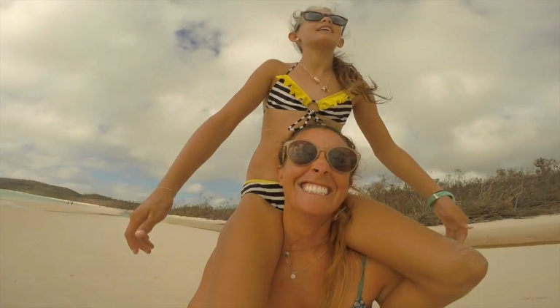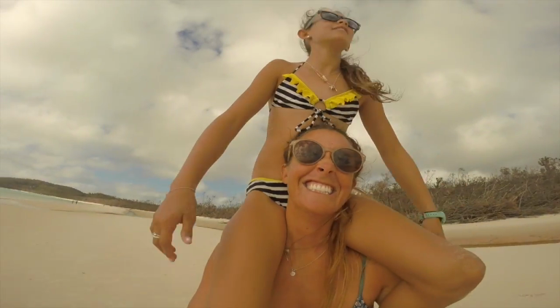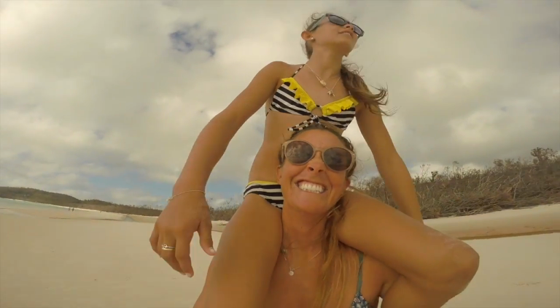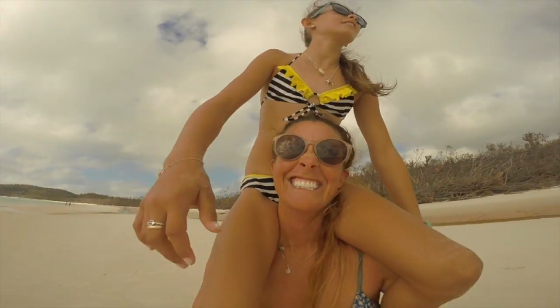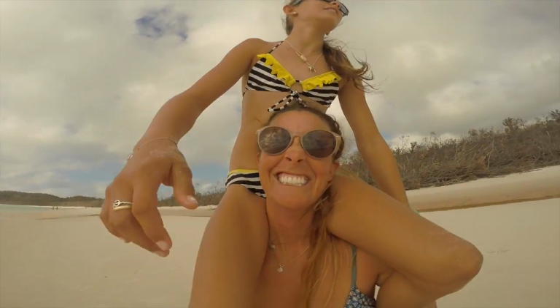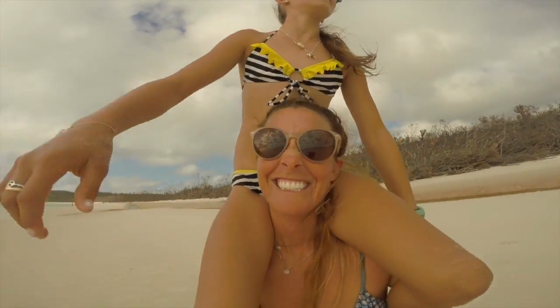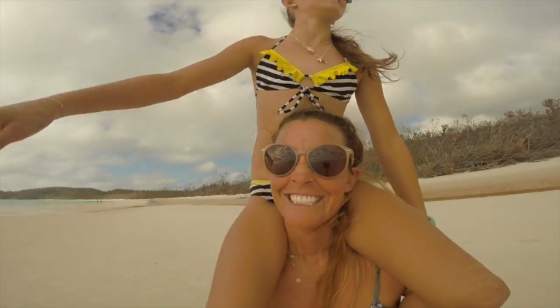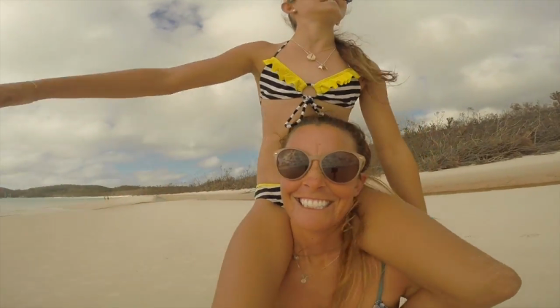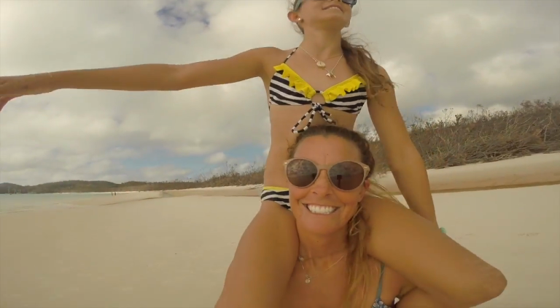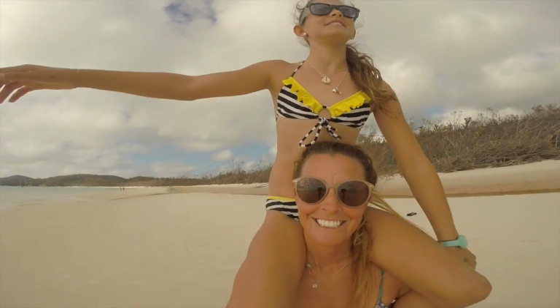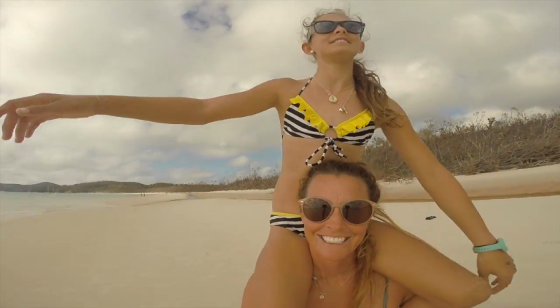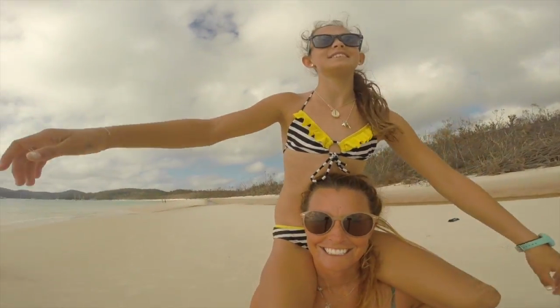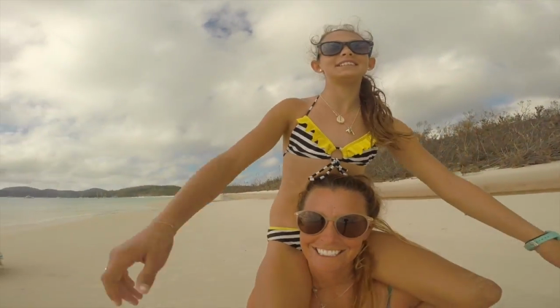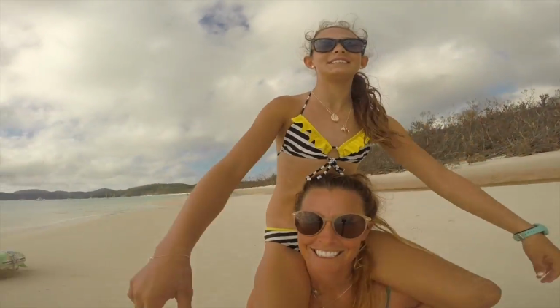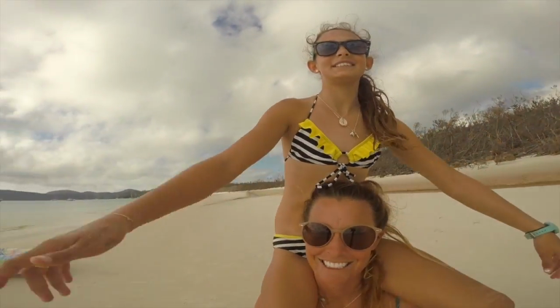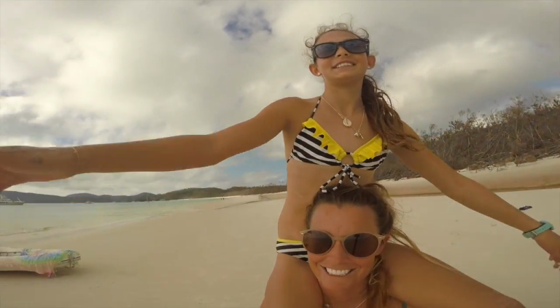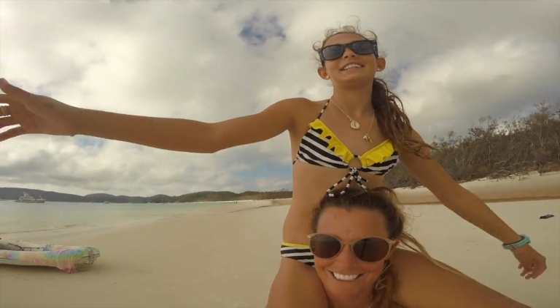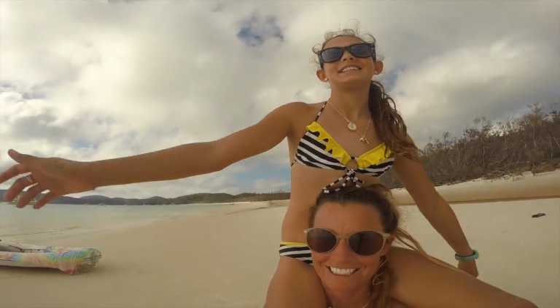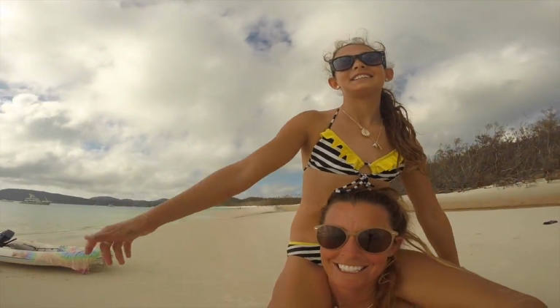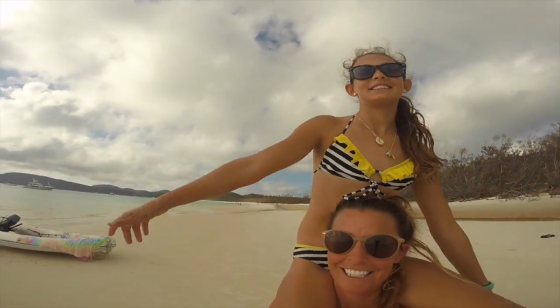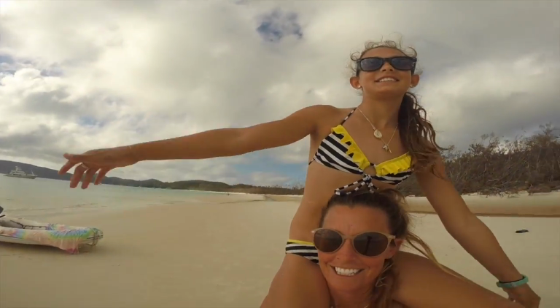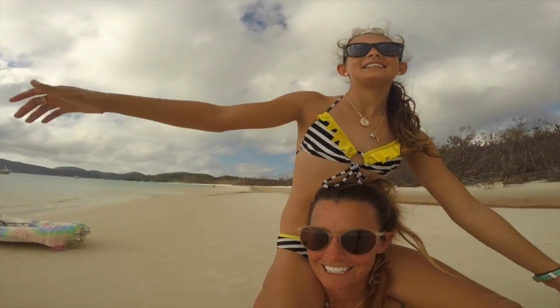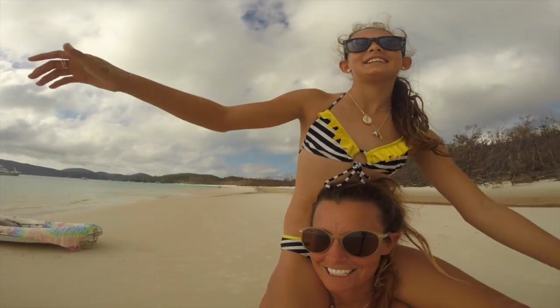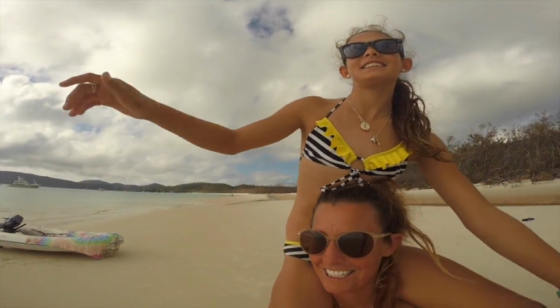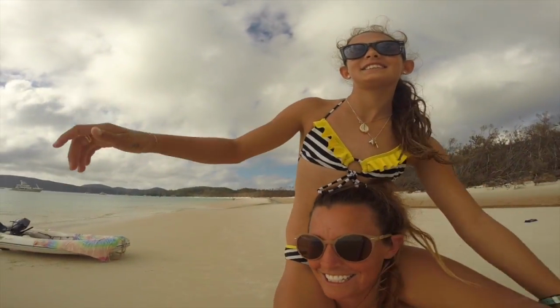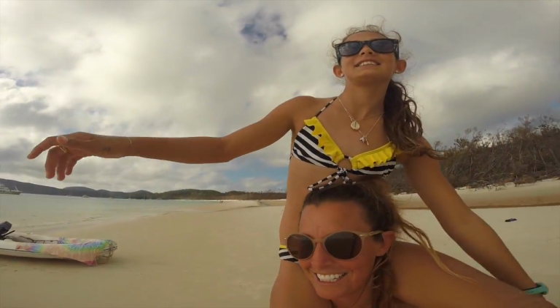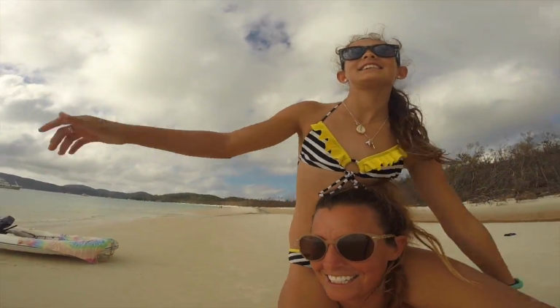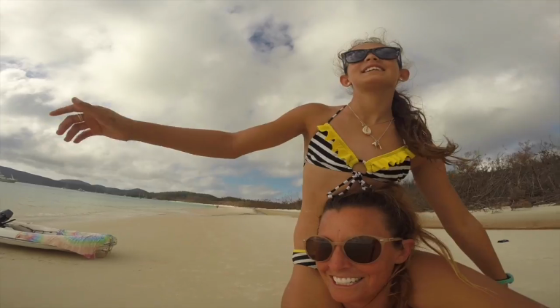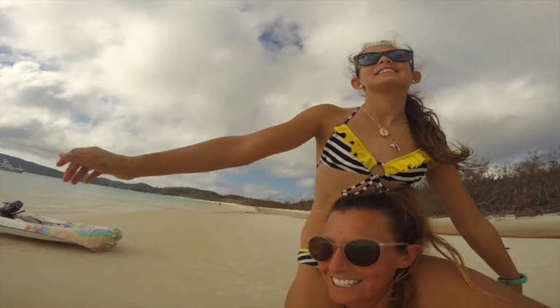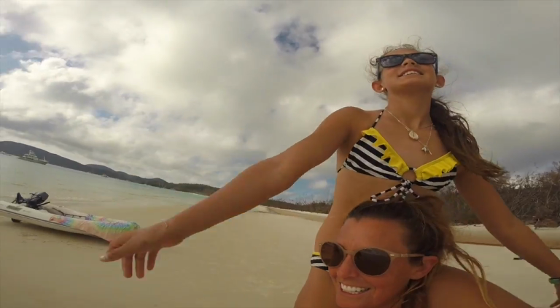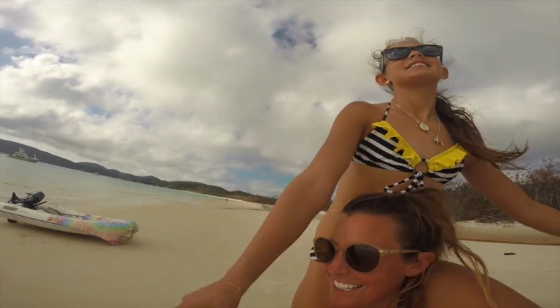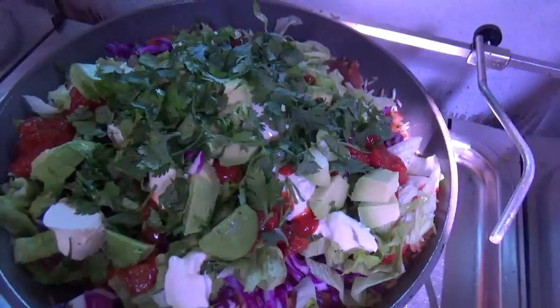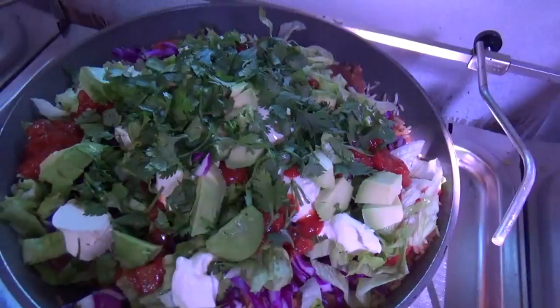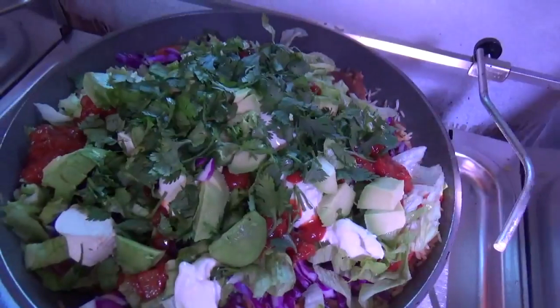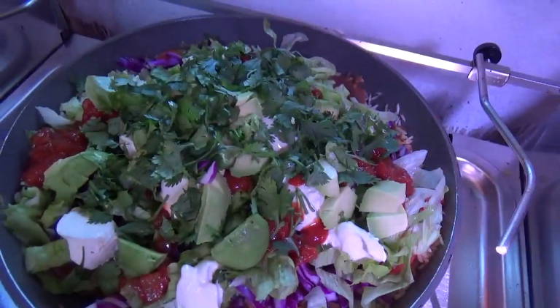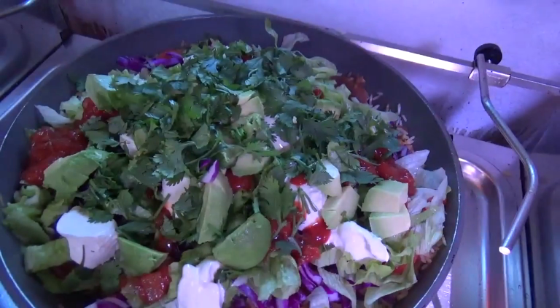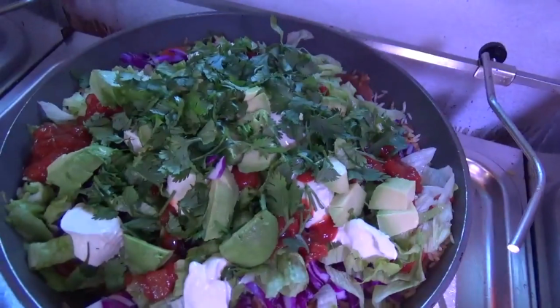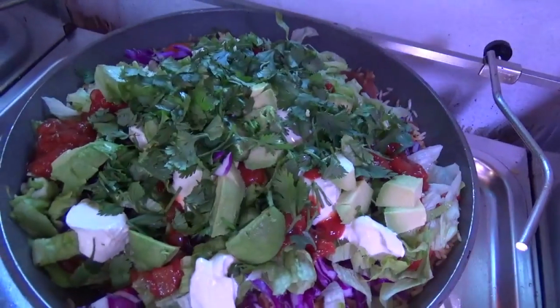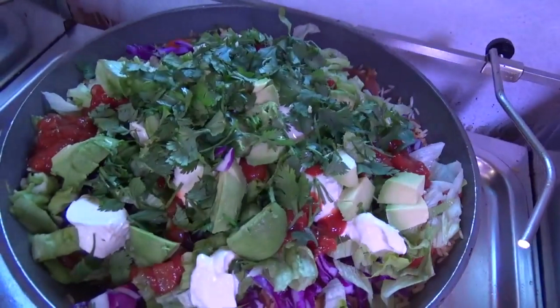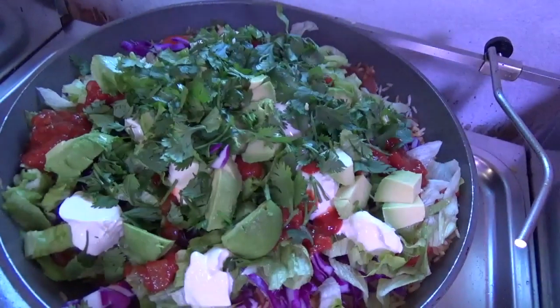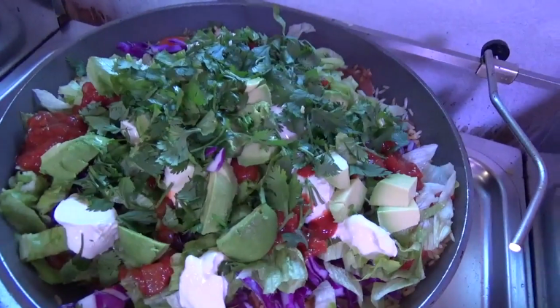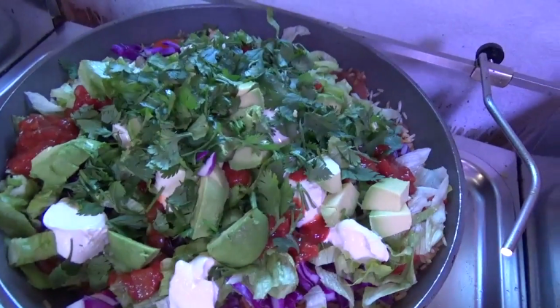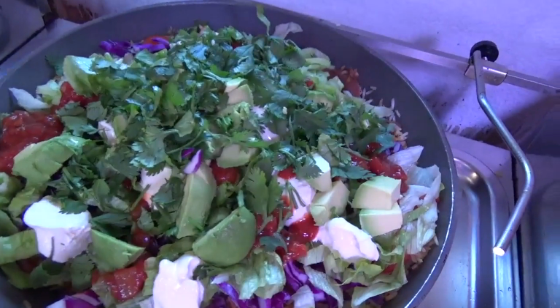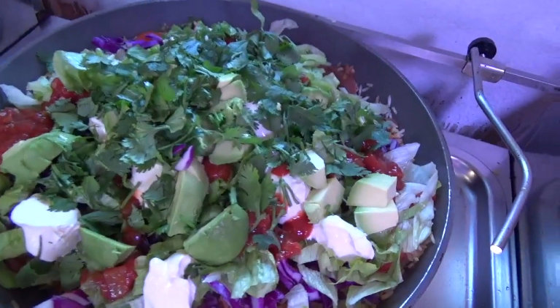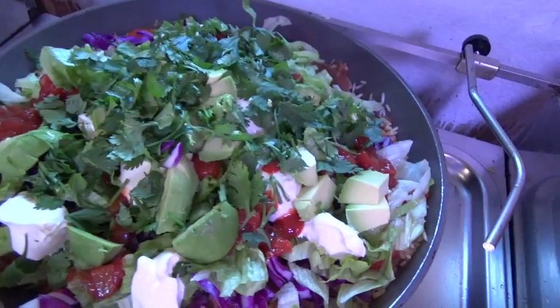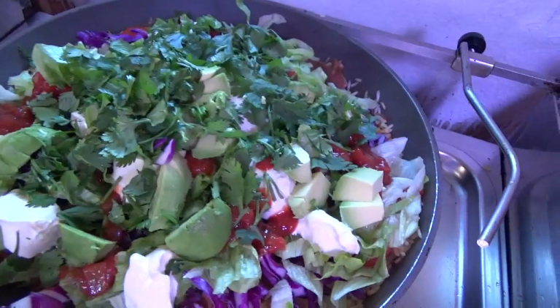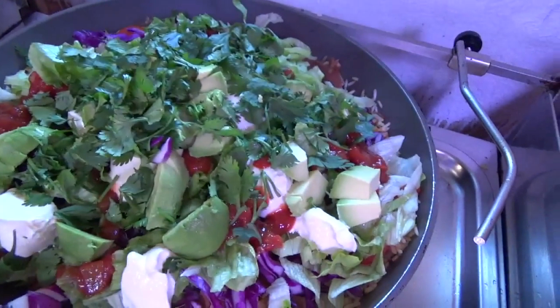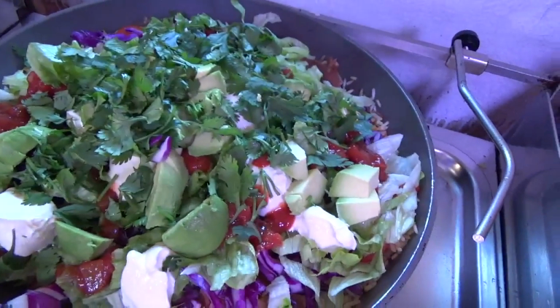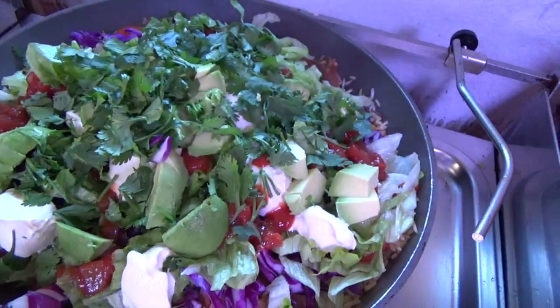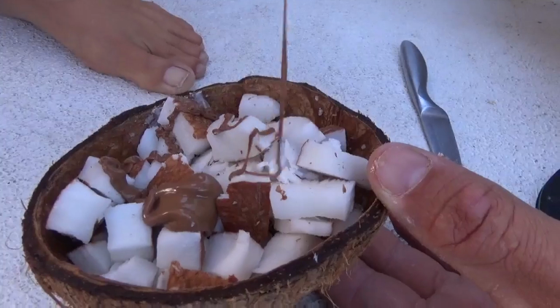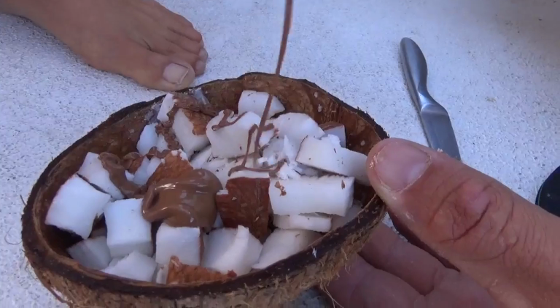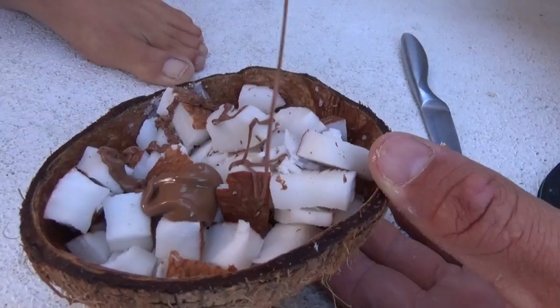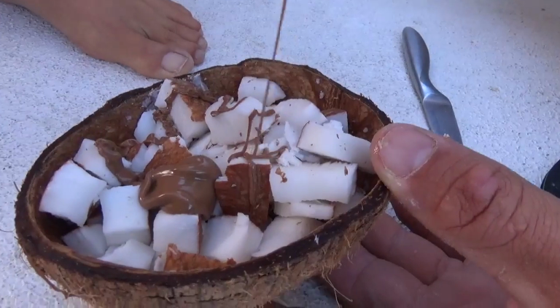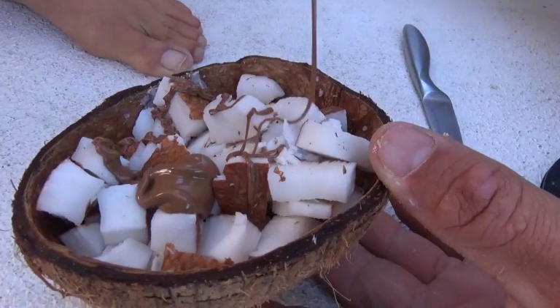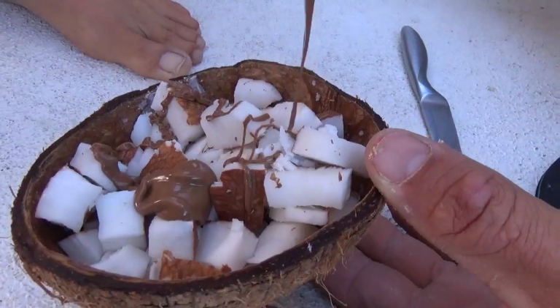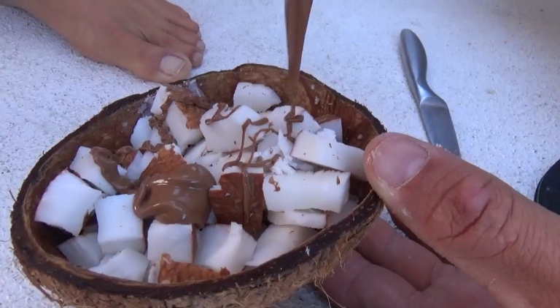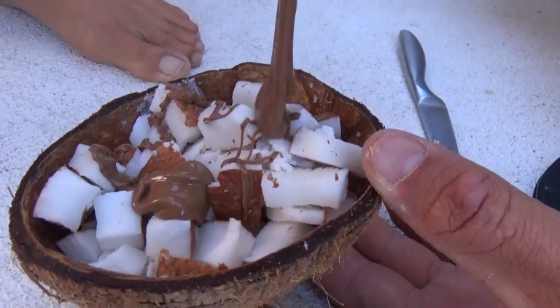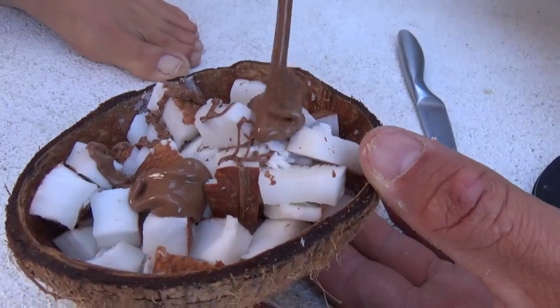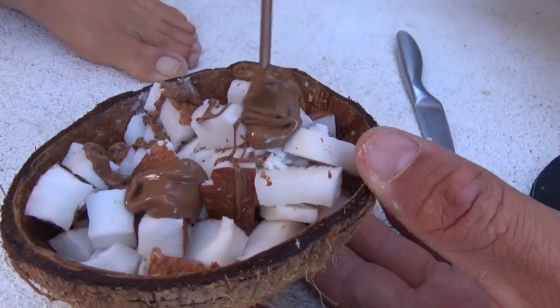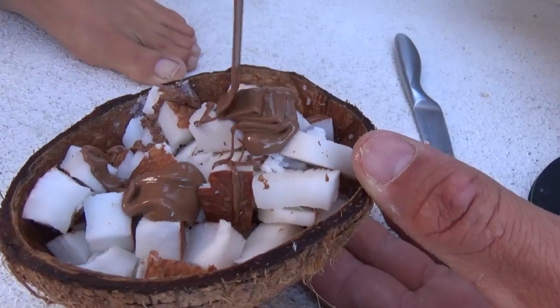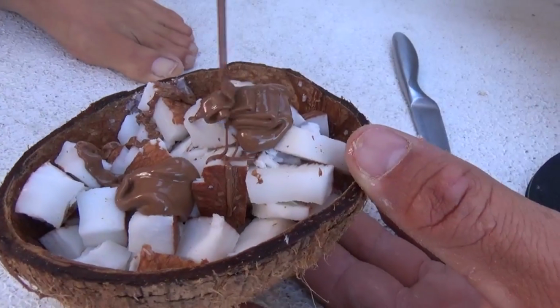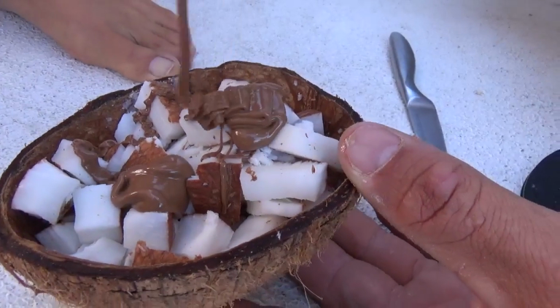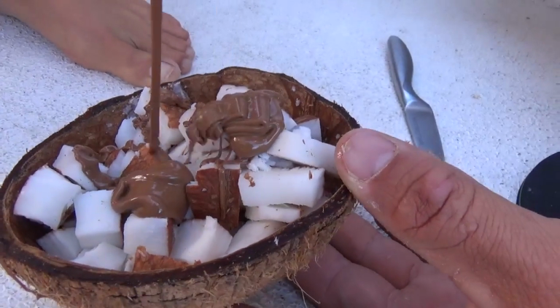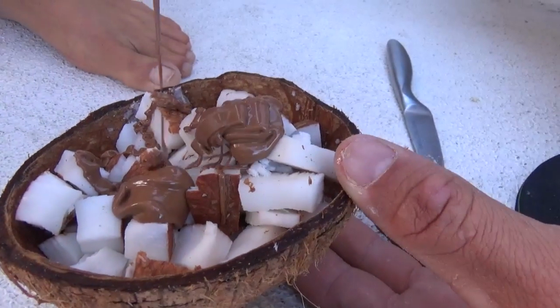Previously on Sailing Katalpa, we call into the Whitsundays and show you some of our favourite food we eat while we're sailing.